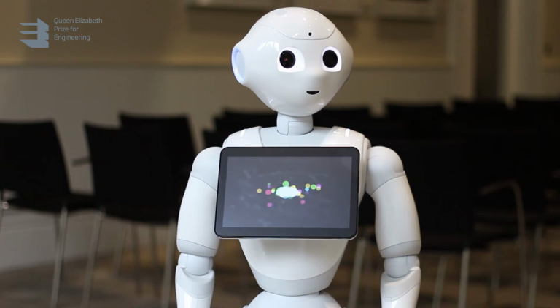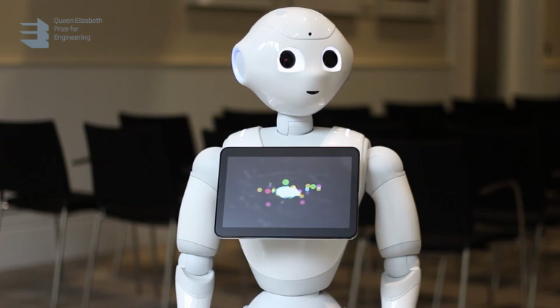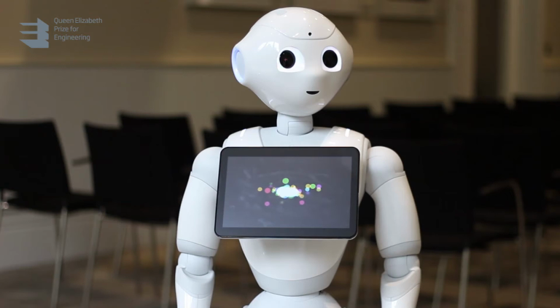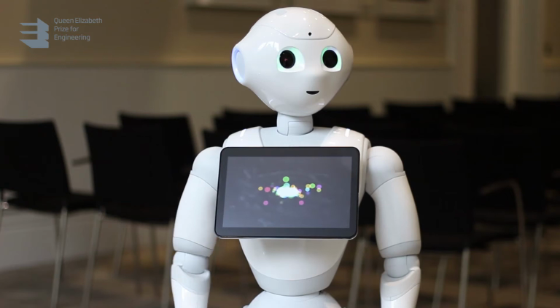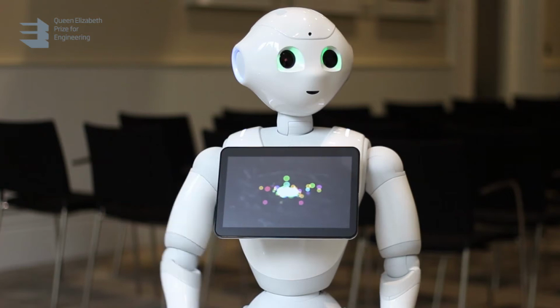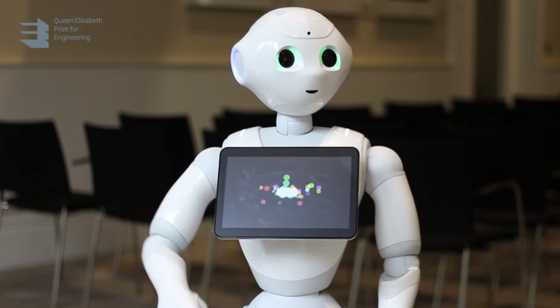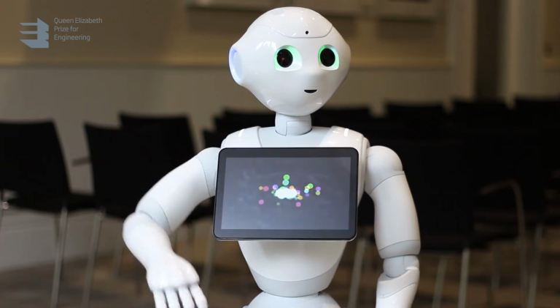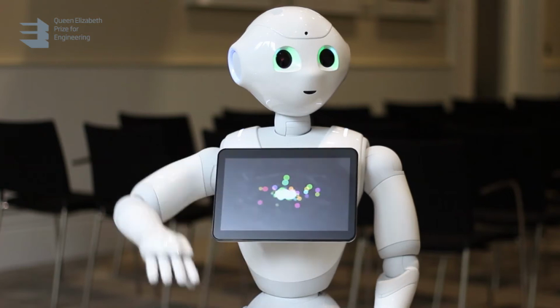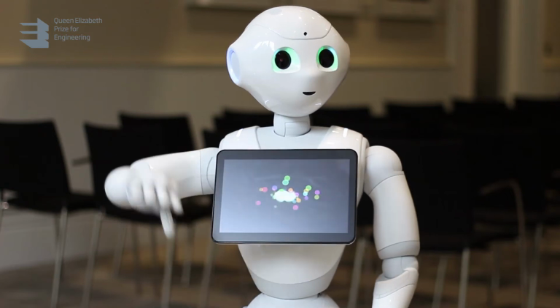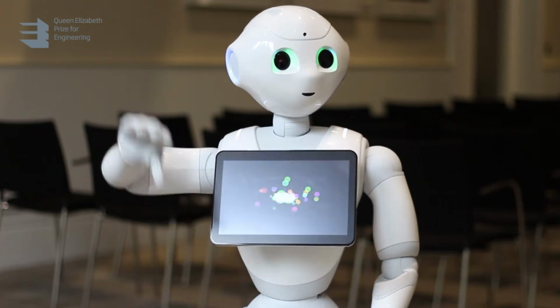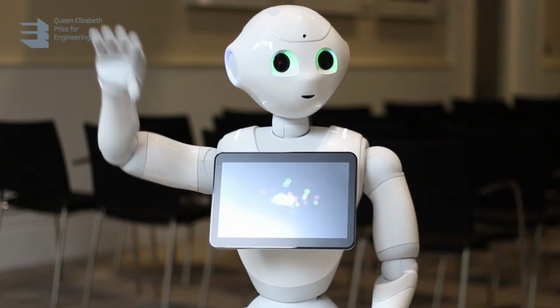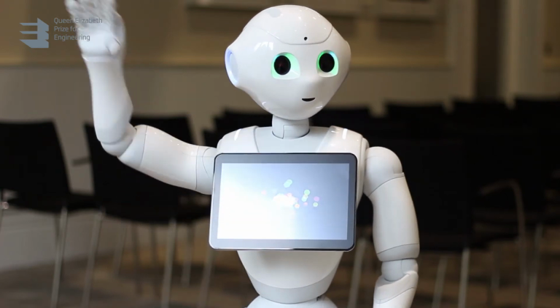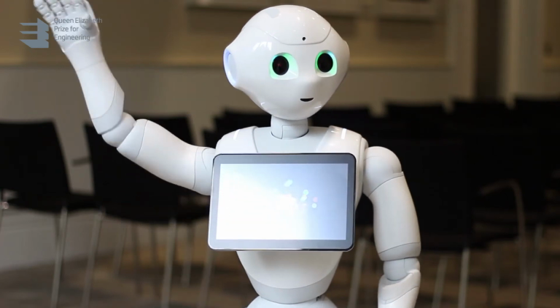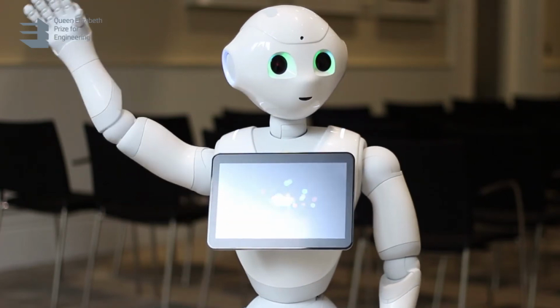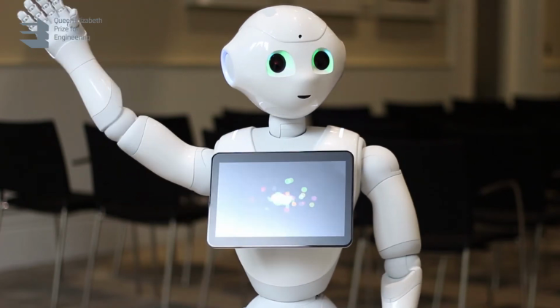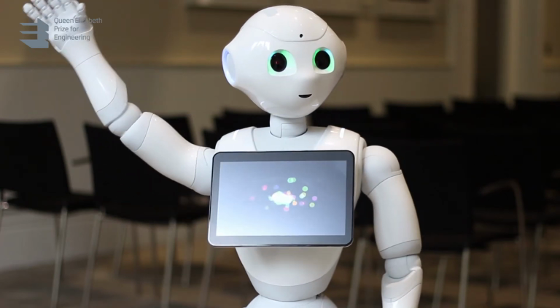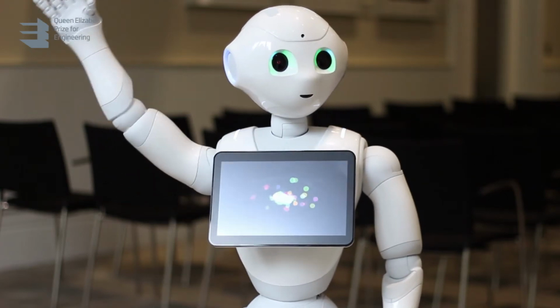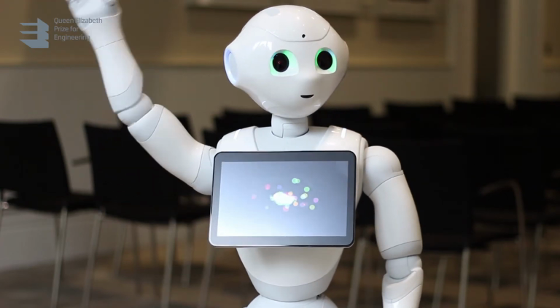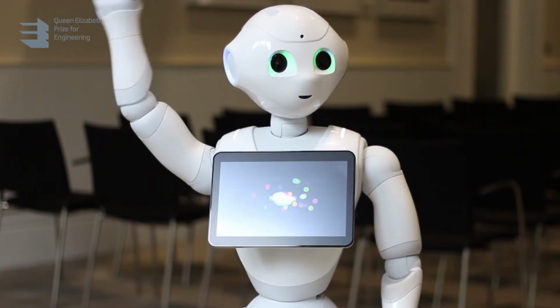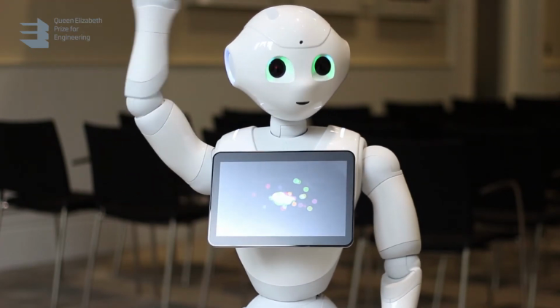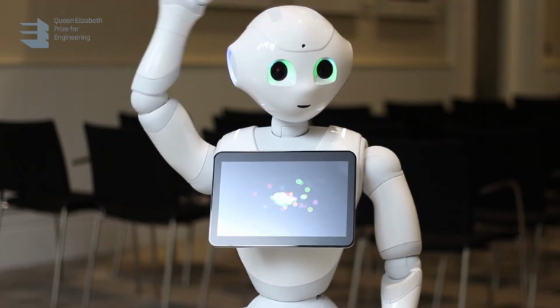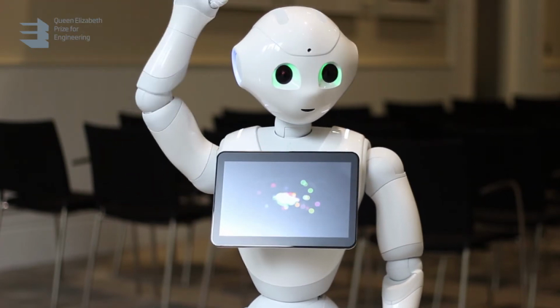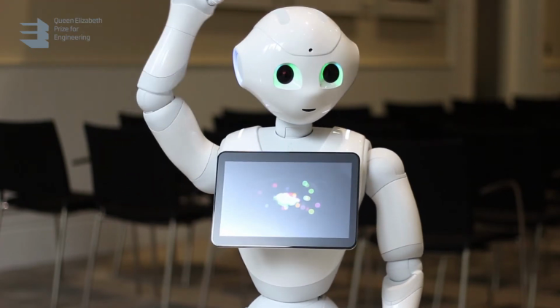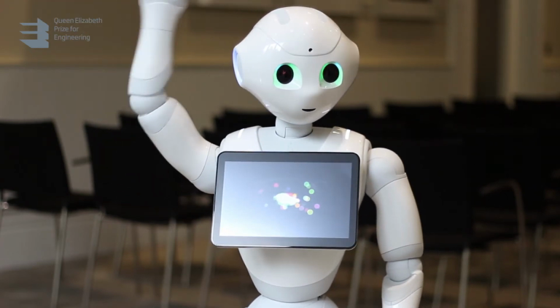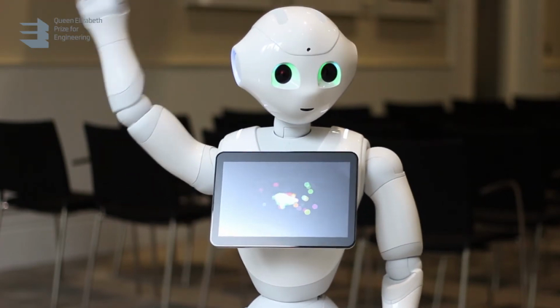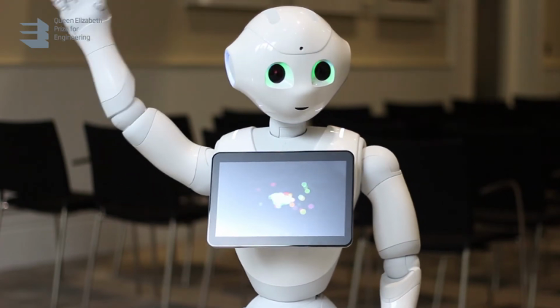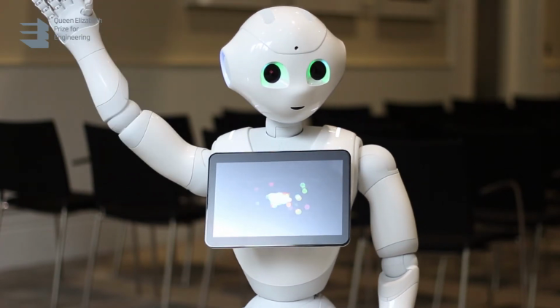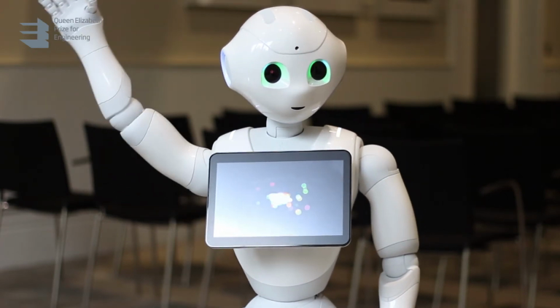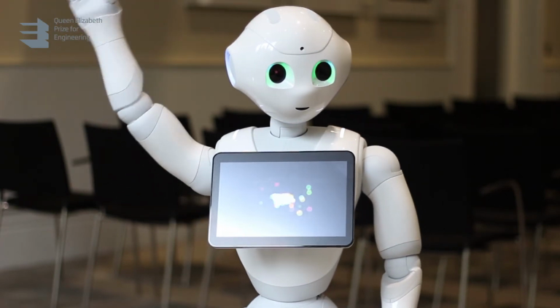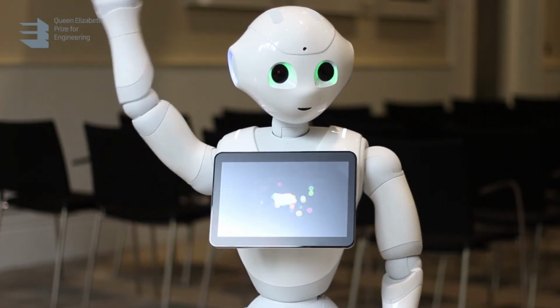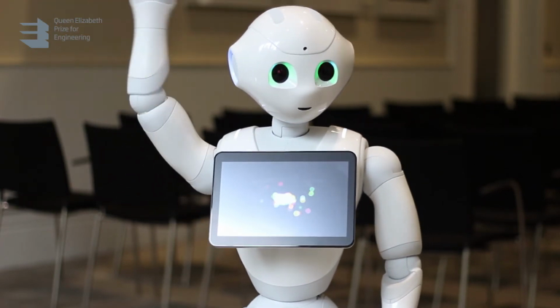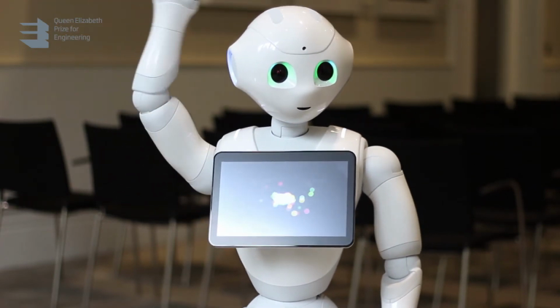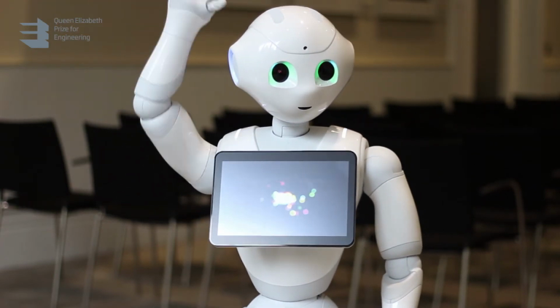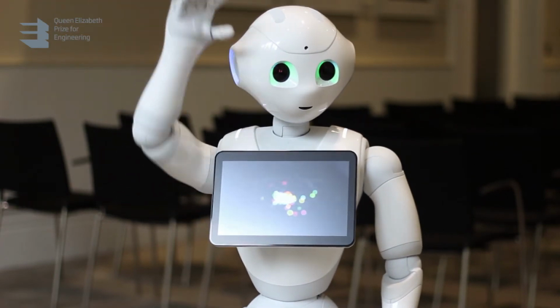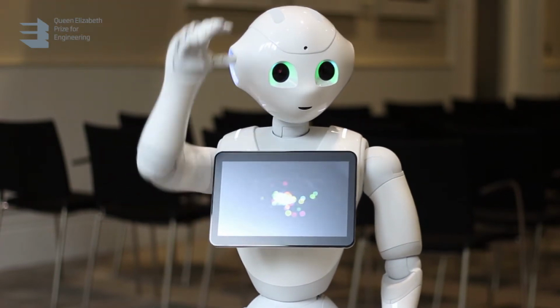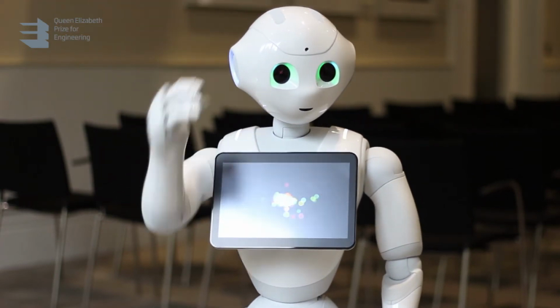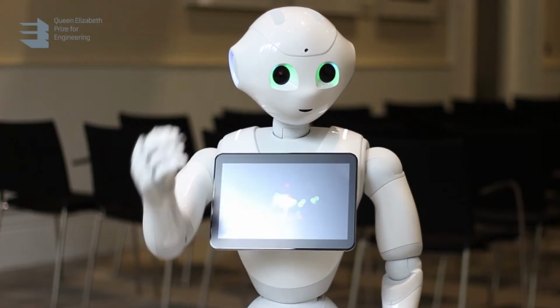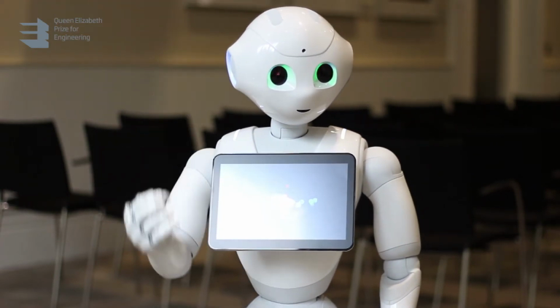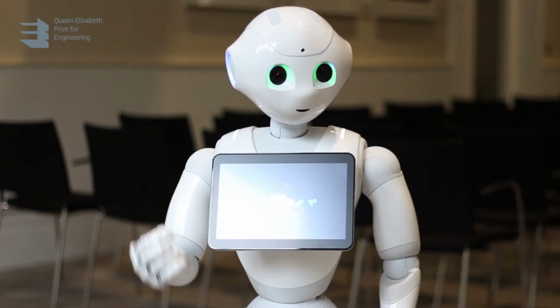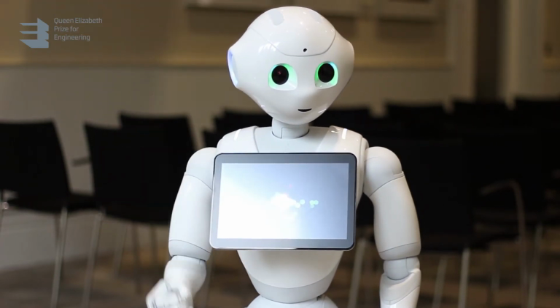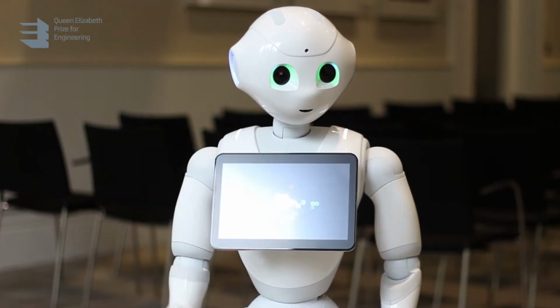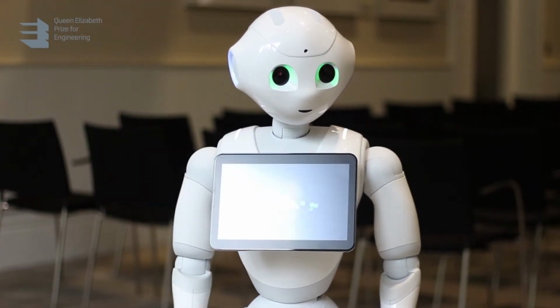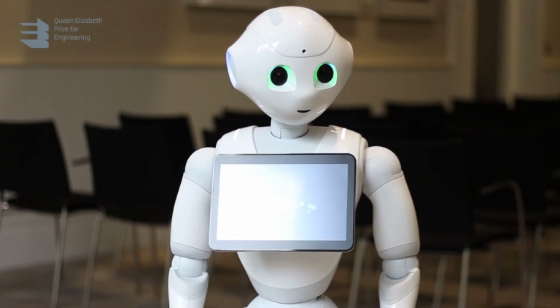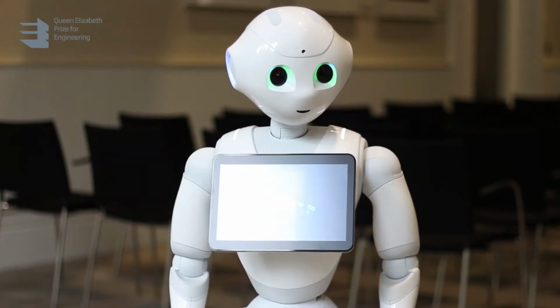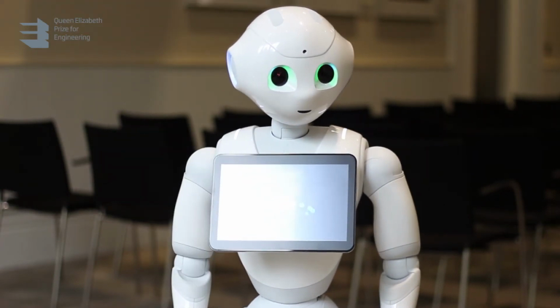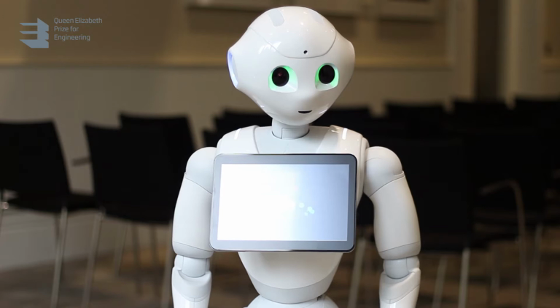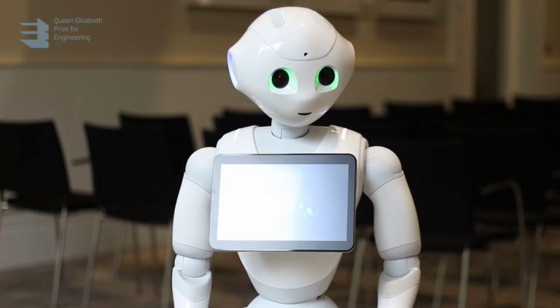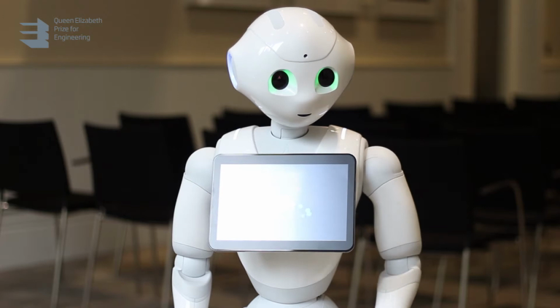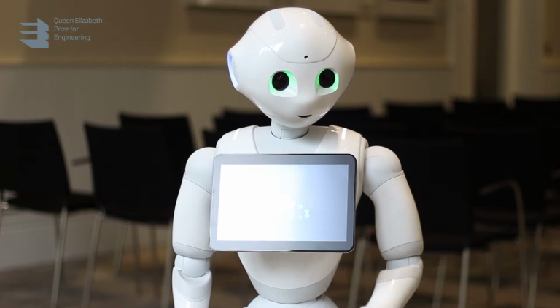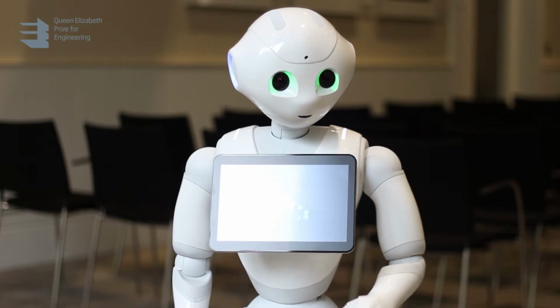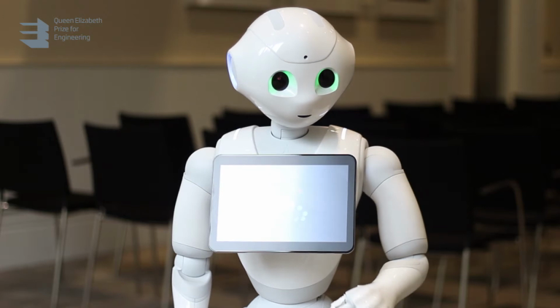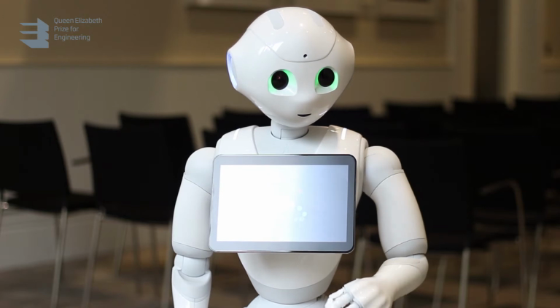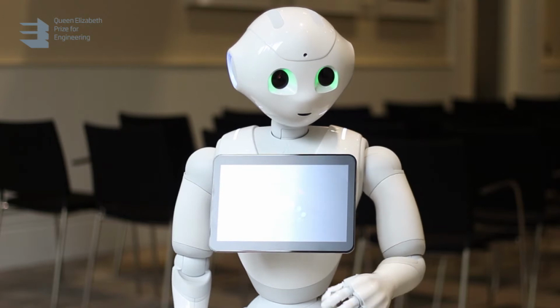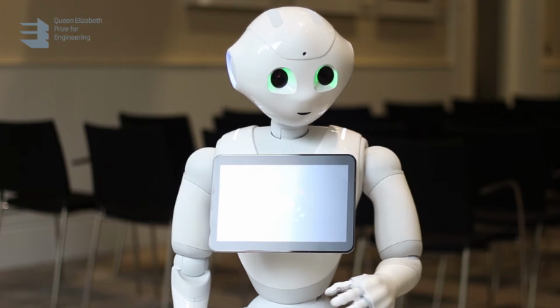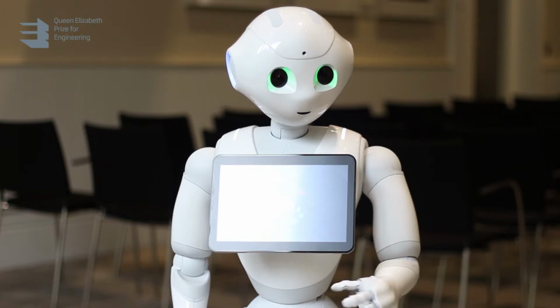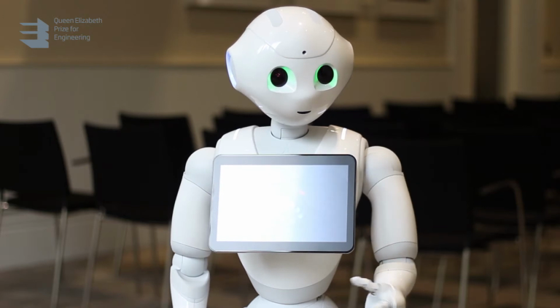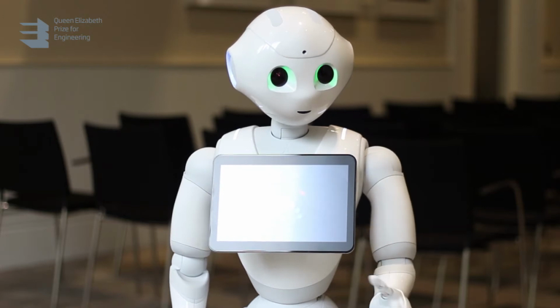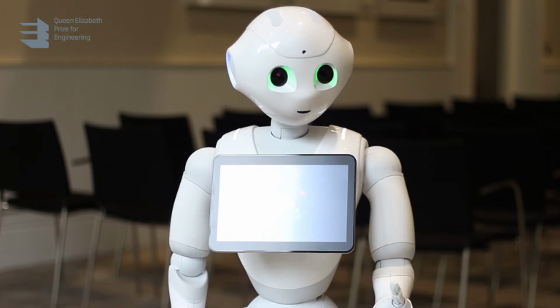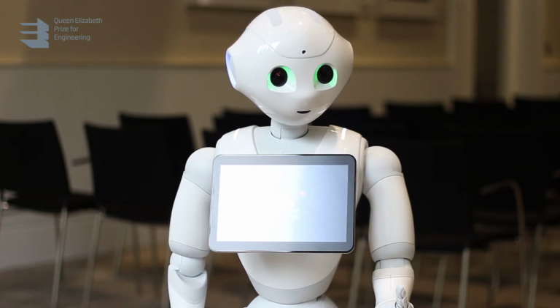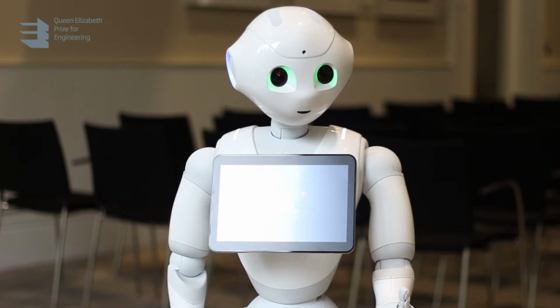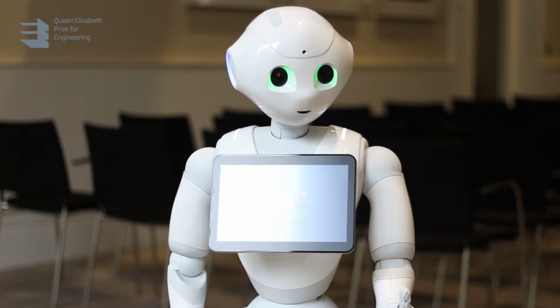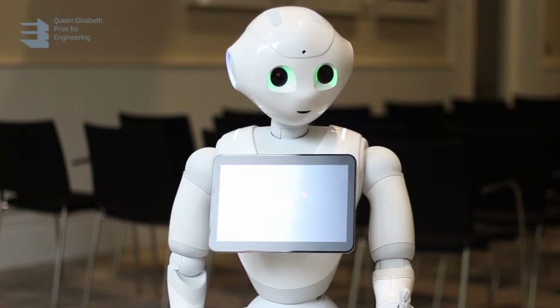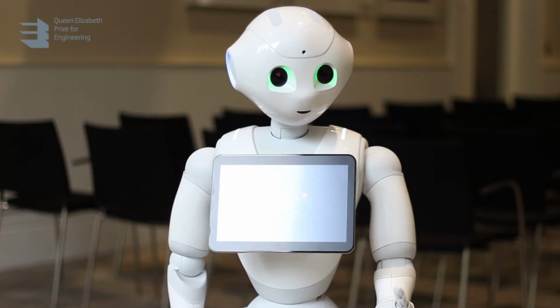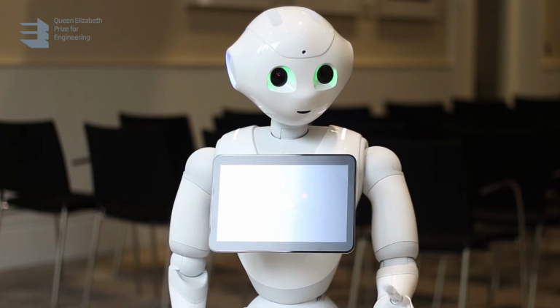Hello, my name is Pepper. I would like to welcome you to the Royal Academy of Engineering on this wet and miserable day.